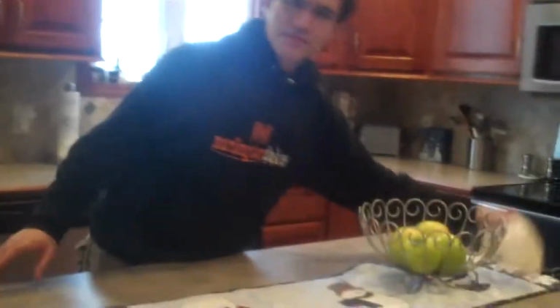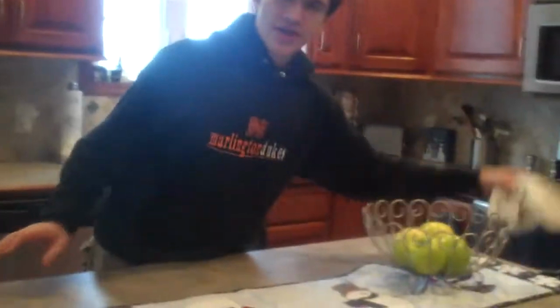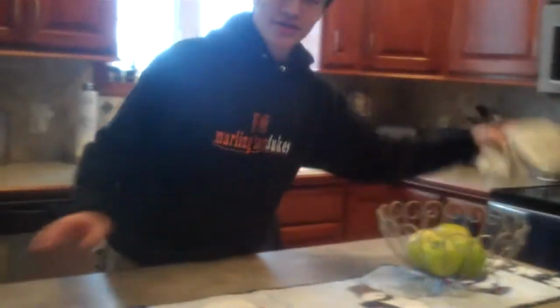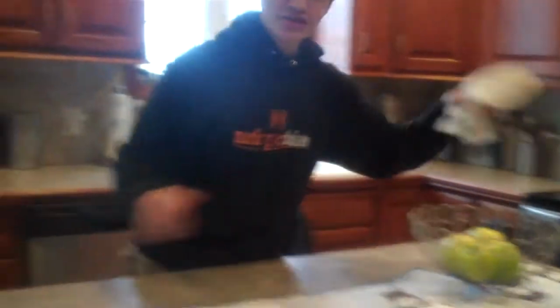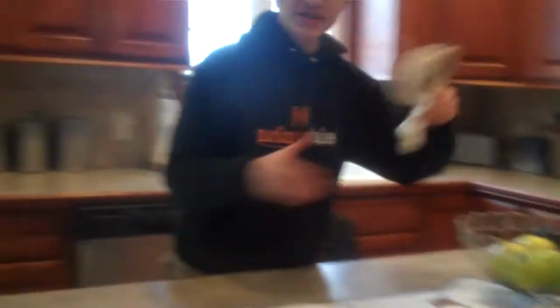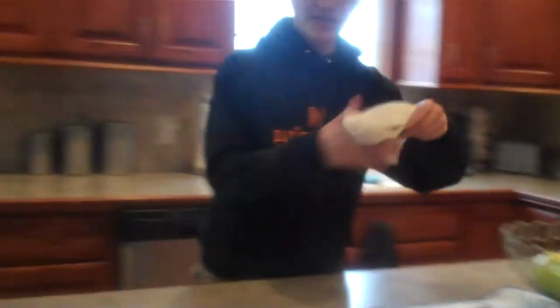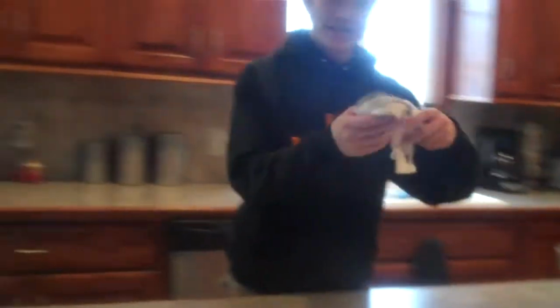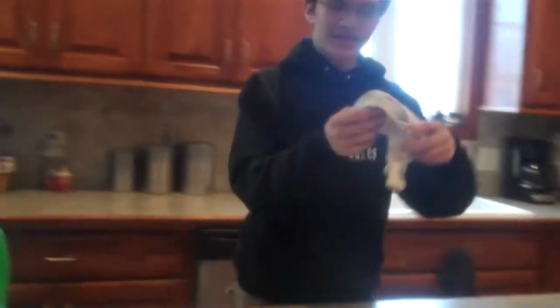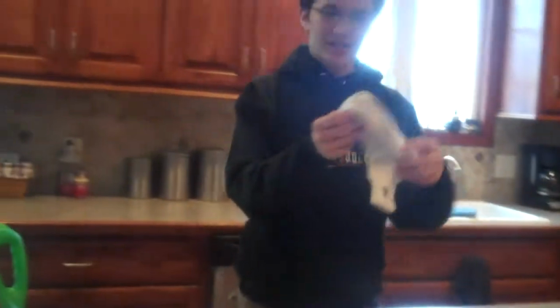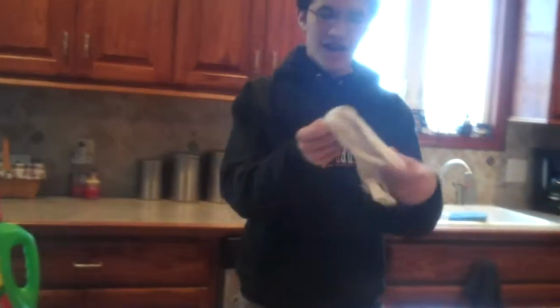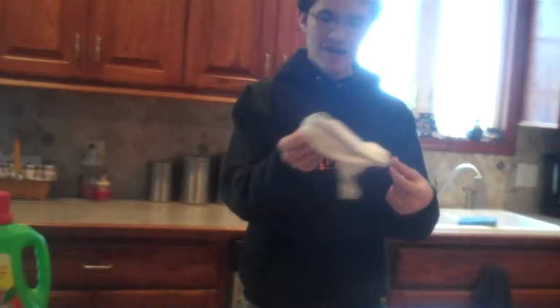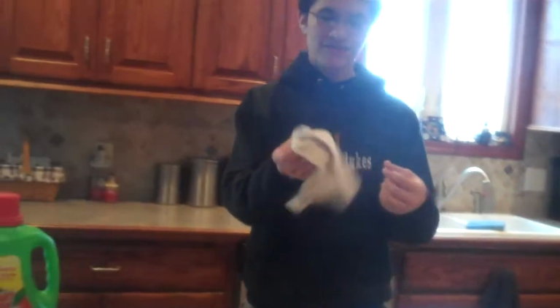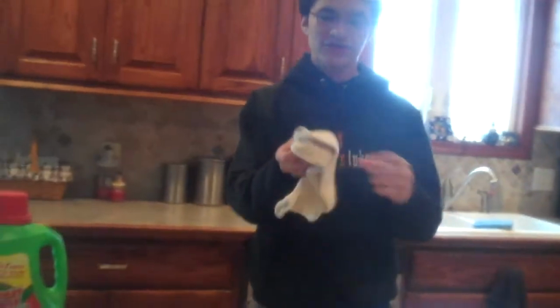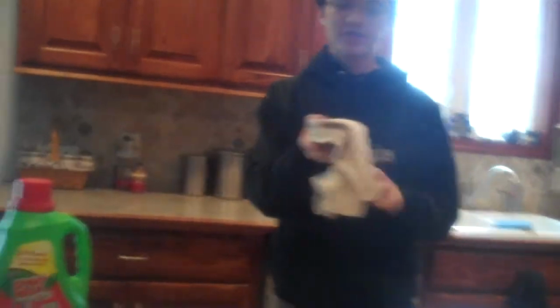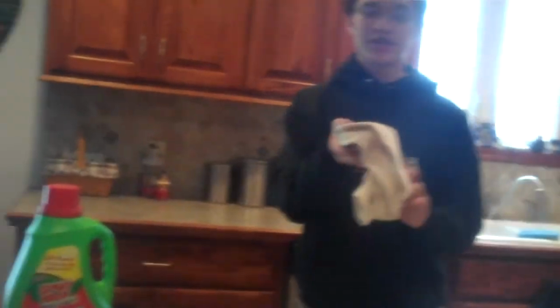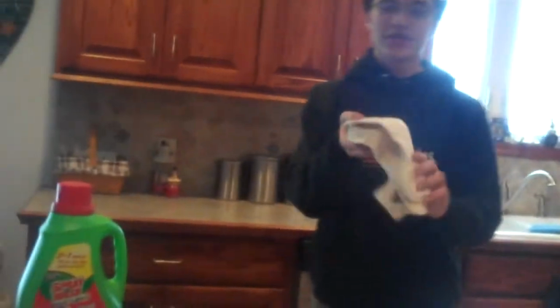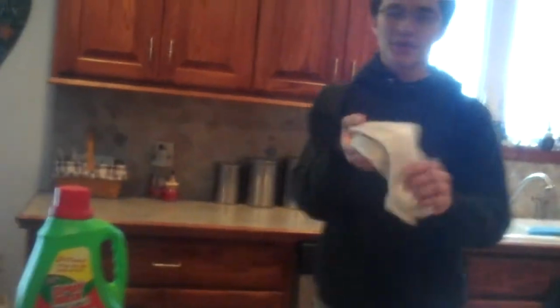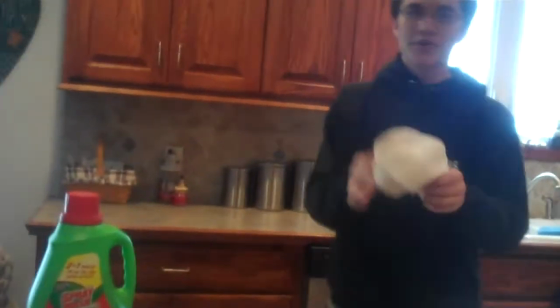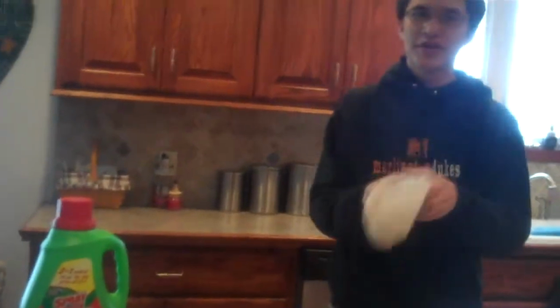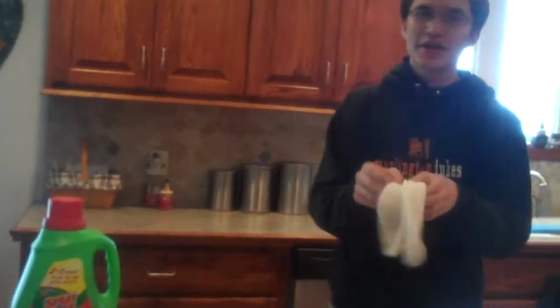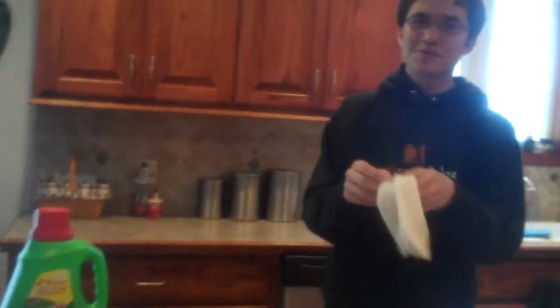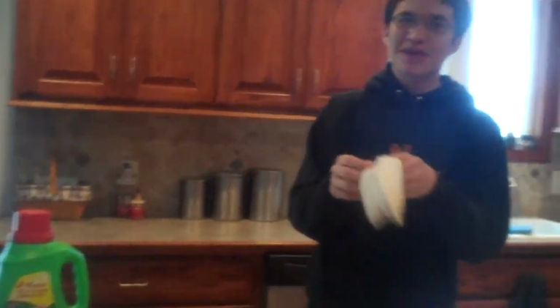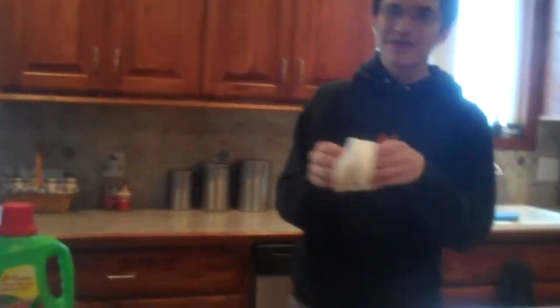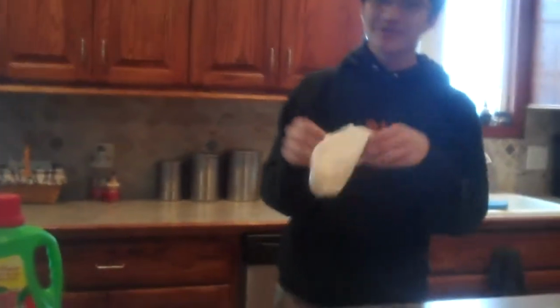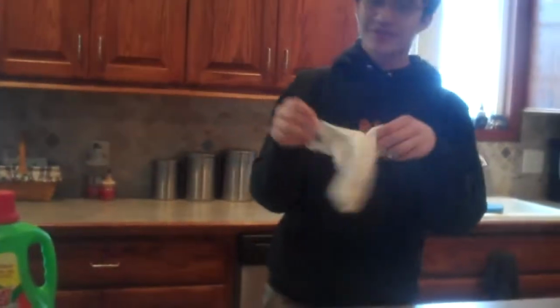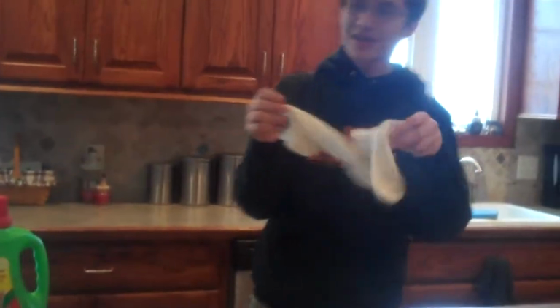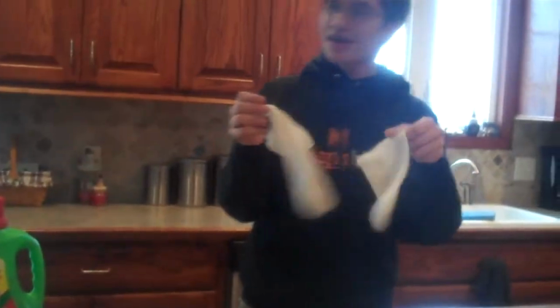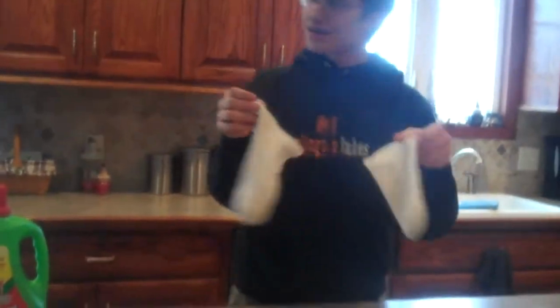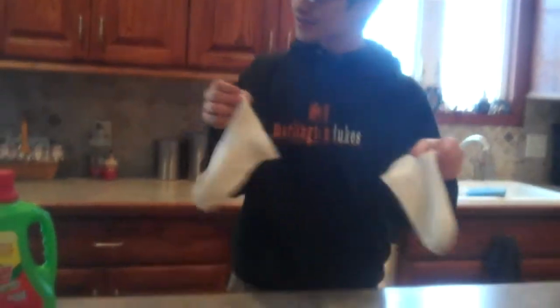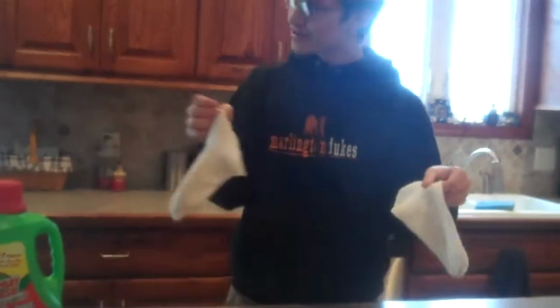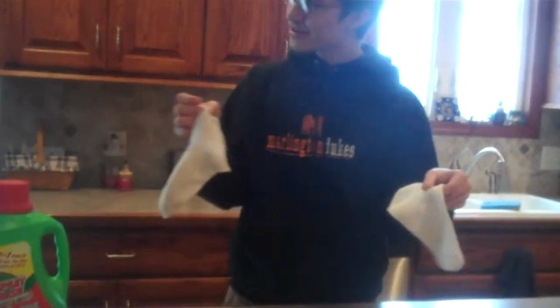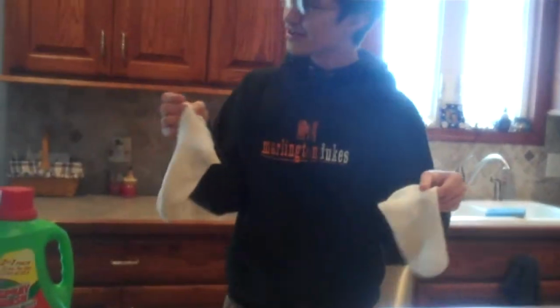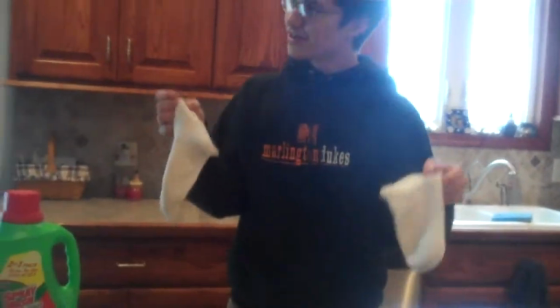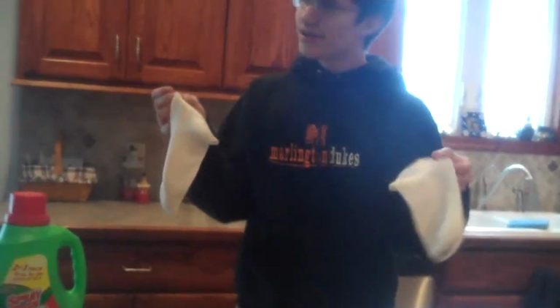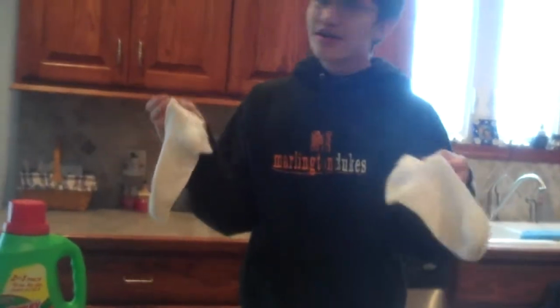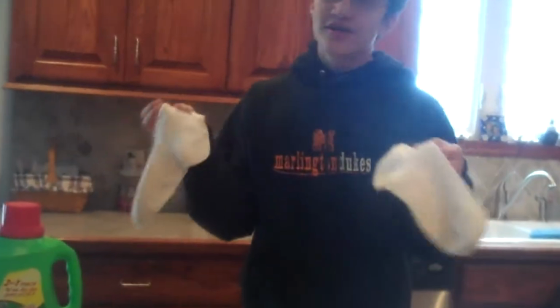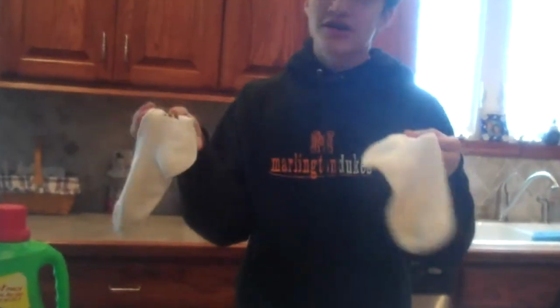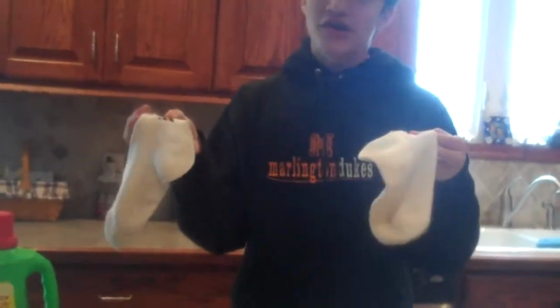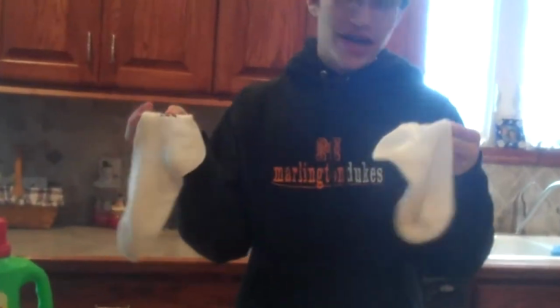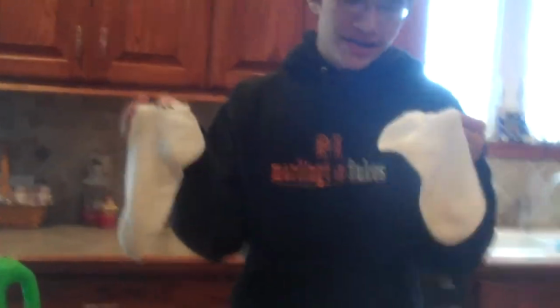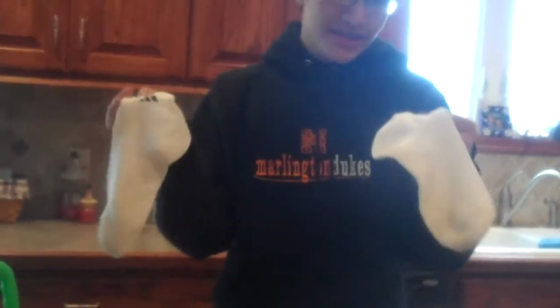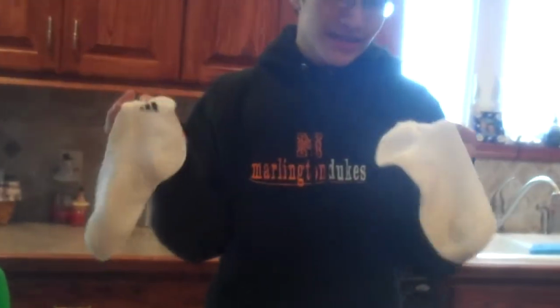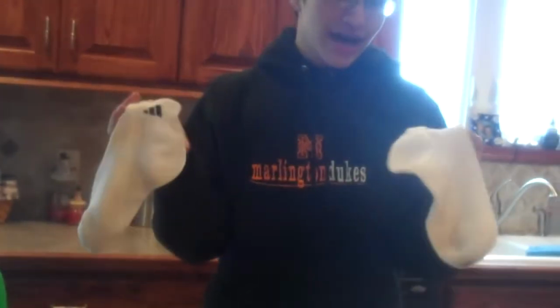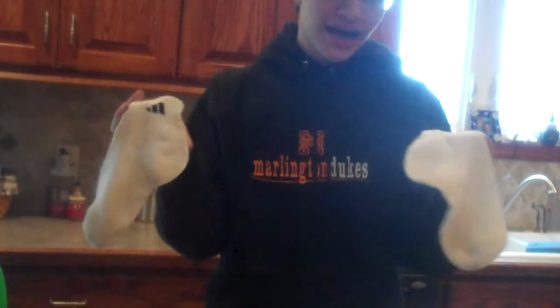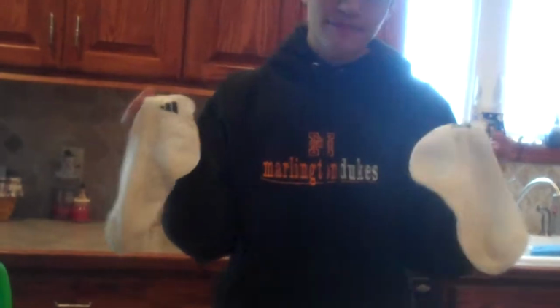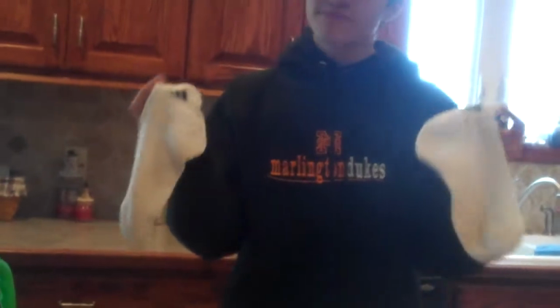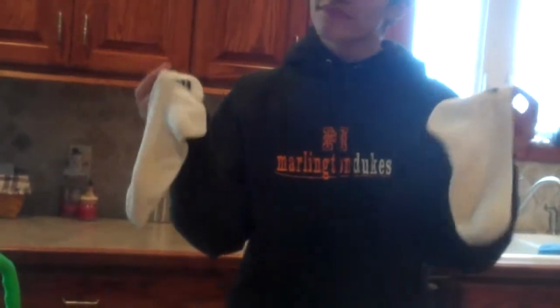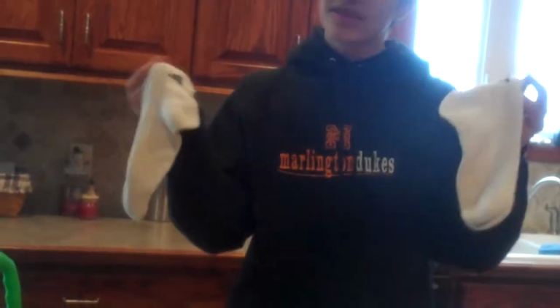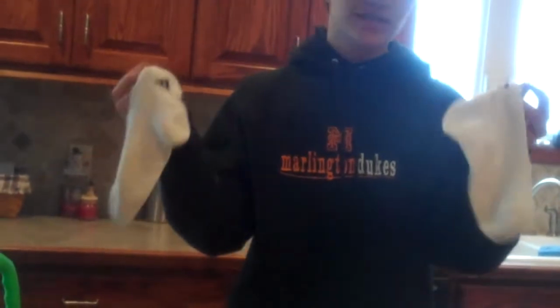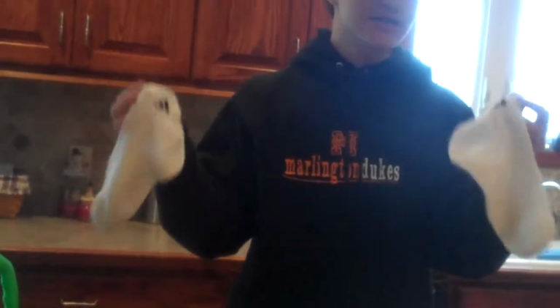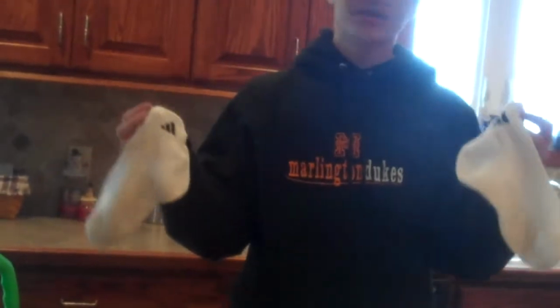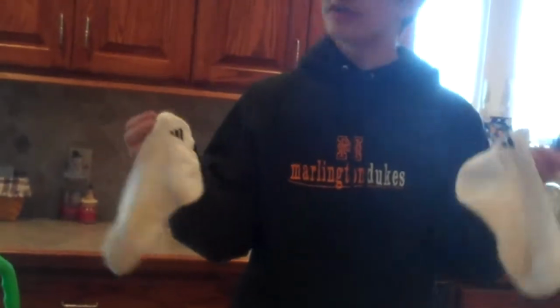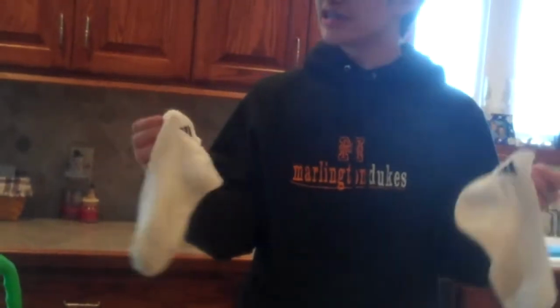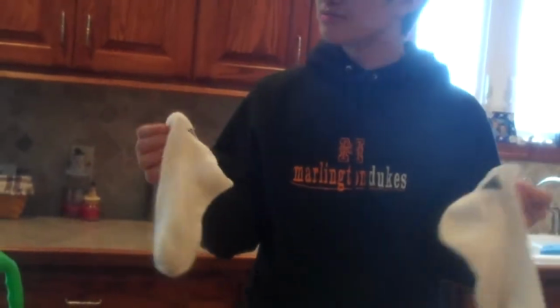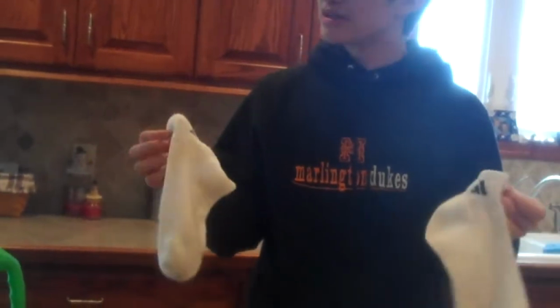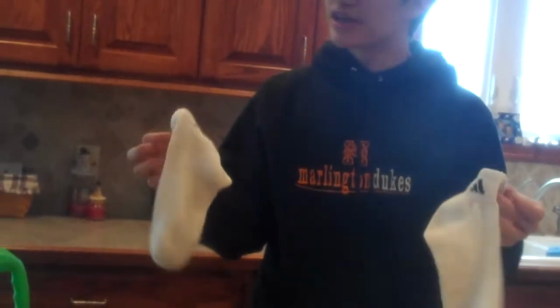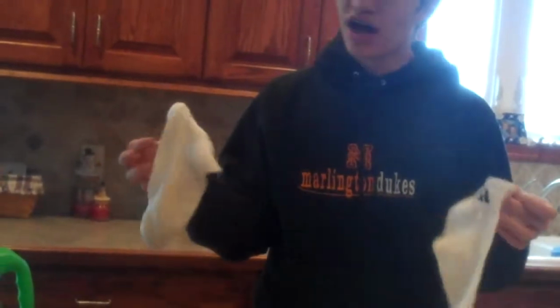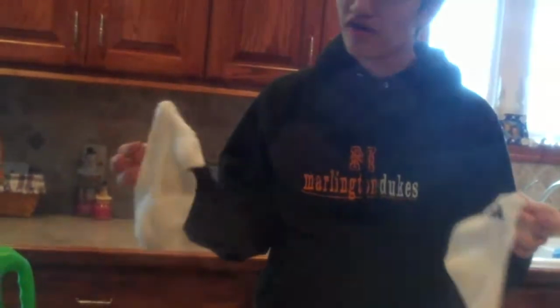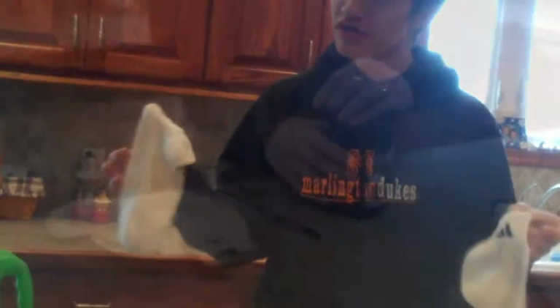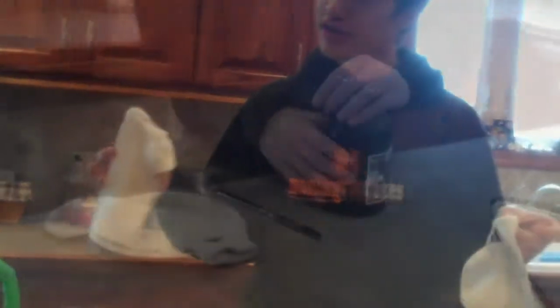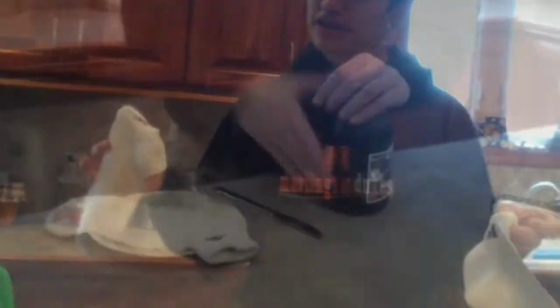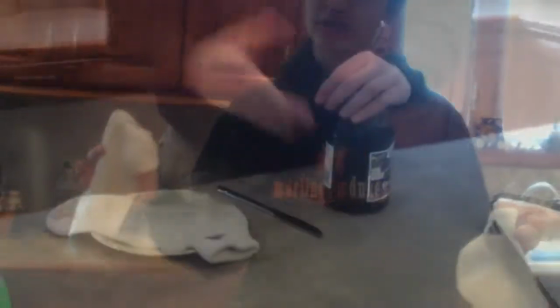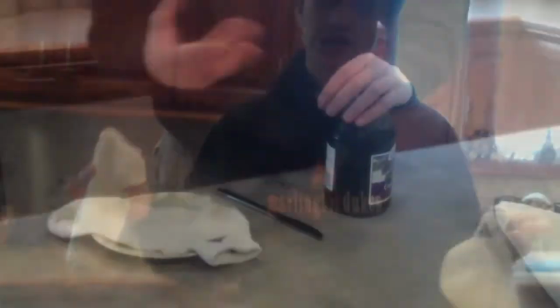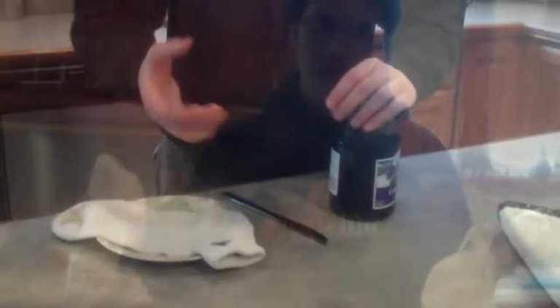Look at these average-looking, ordinary pairs of socks. You know, anytime these could just be covered in jelly.